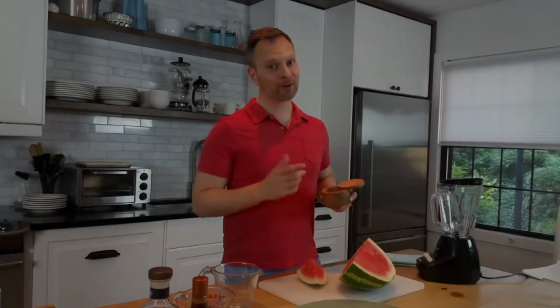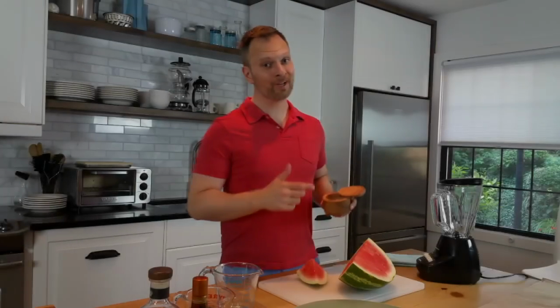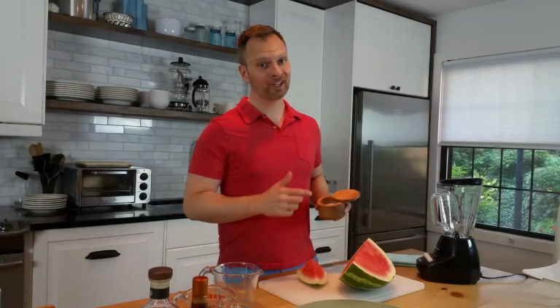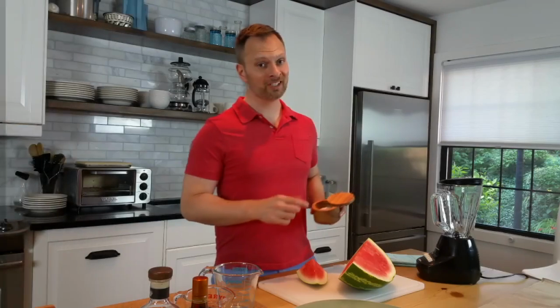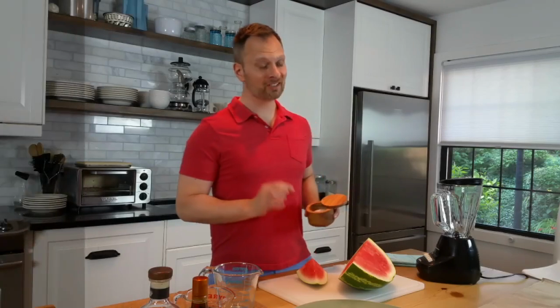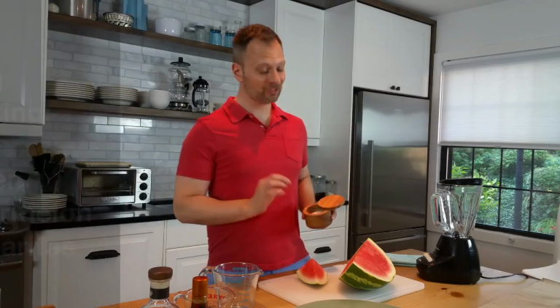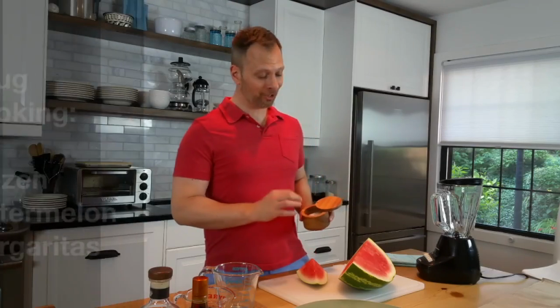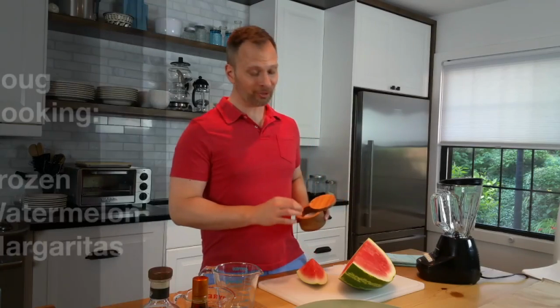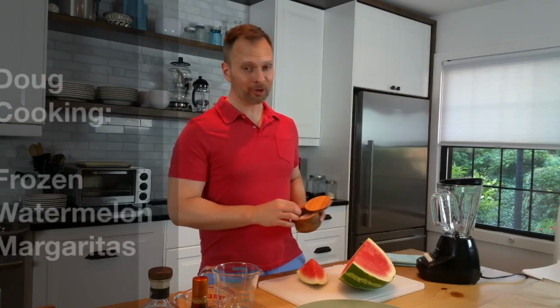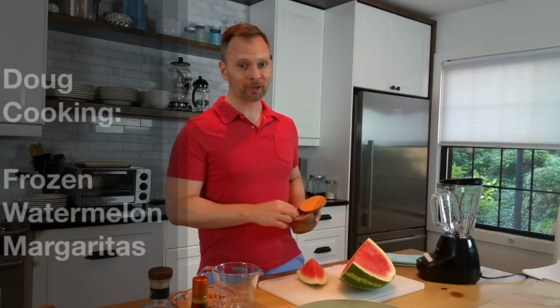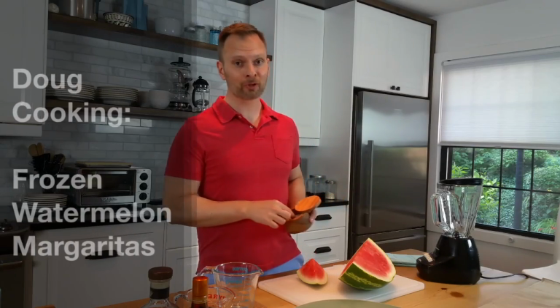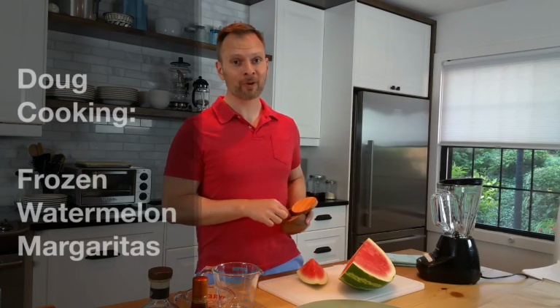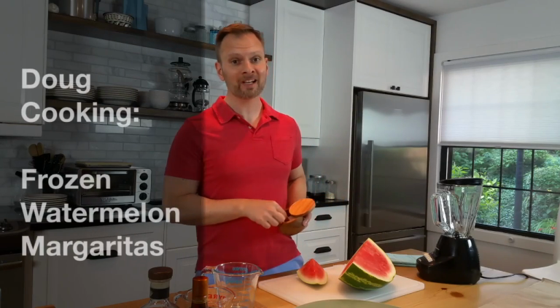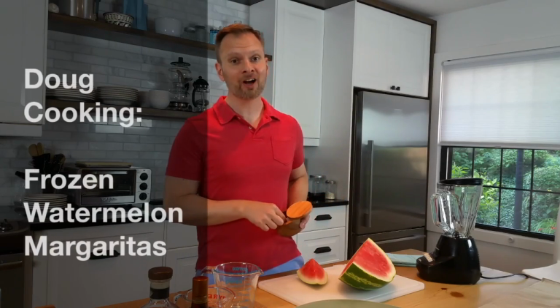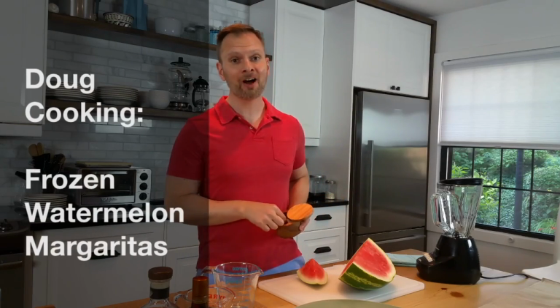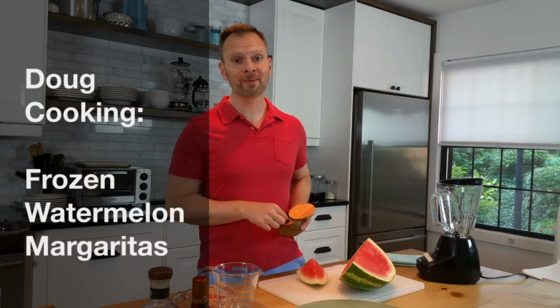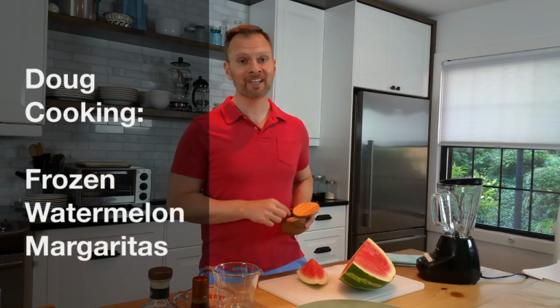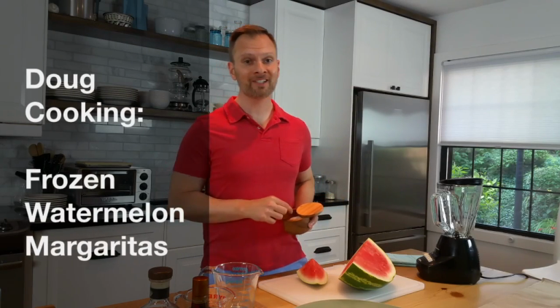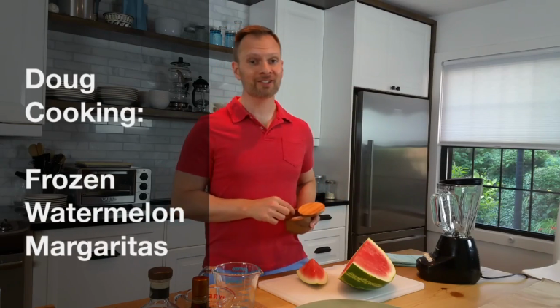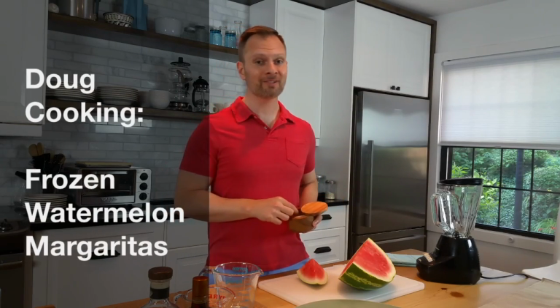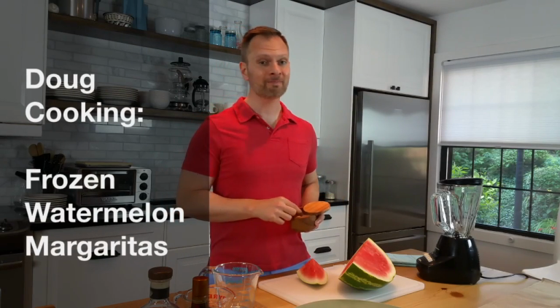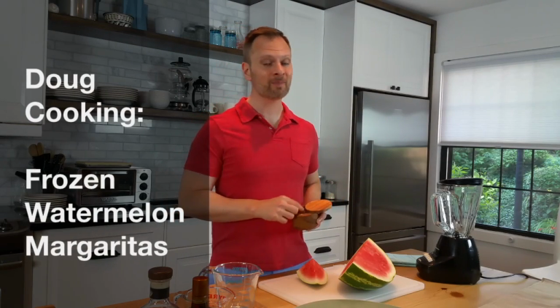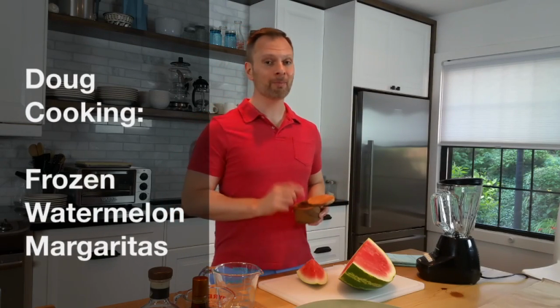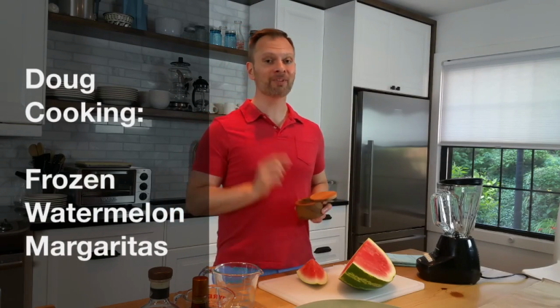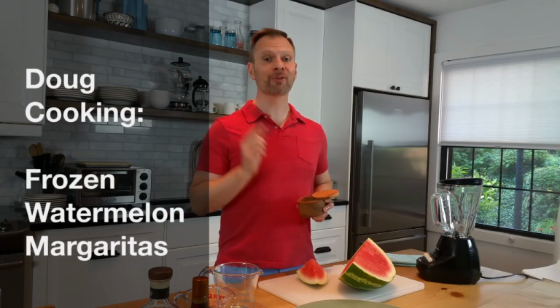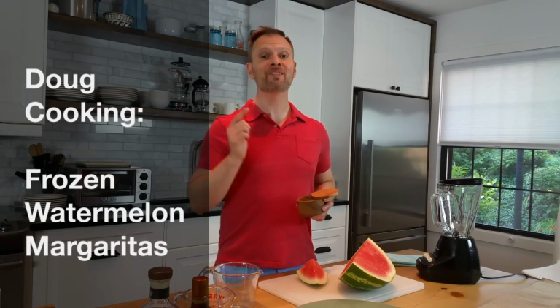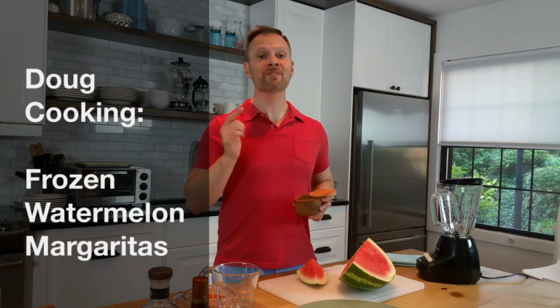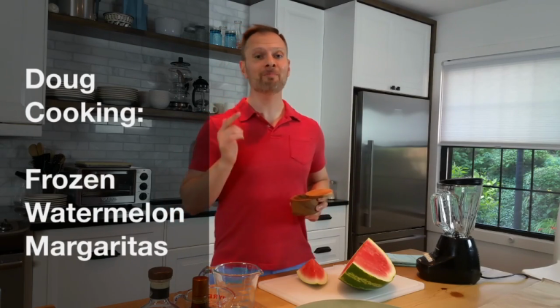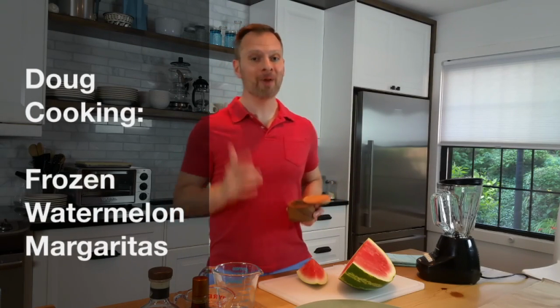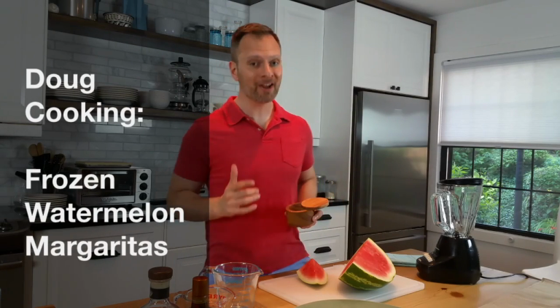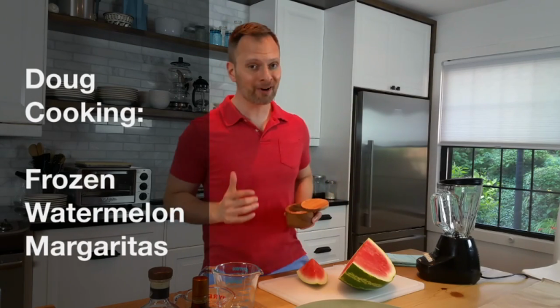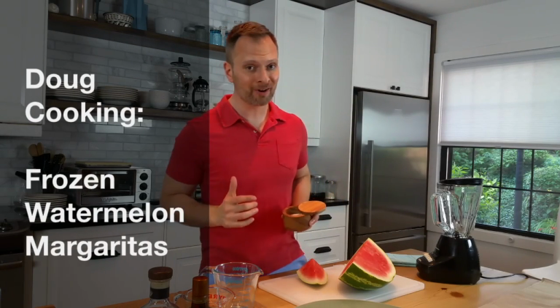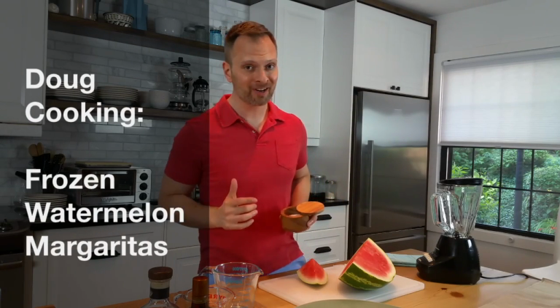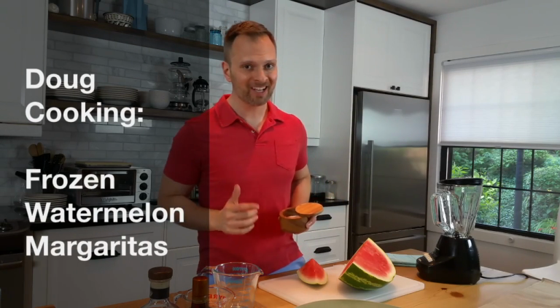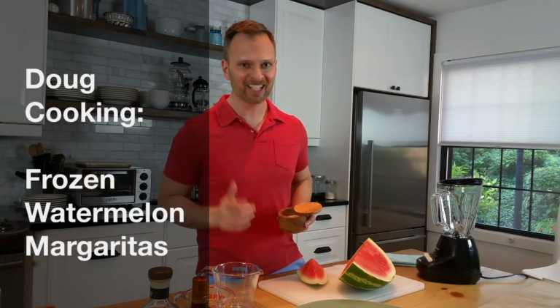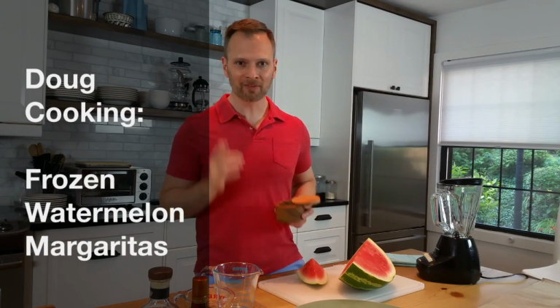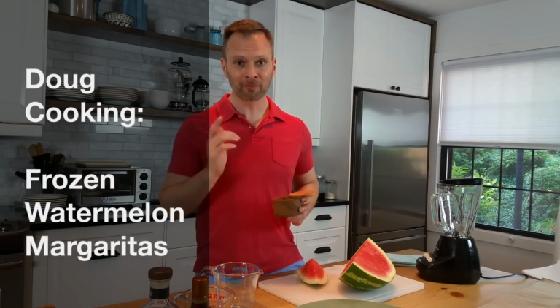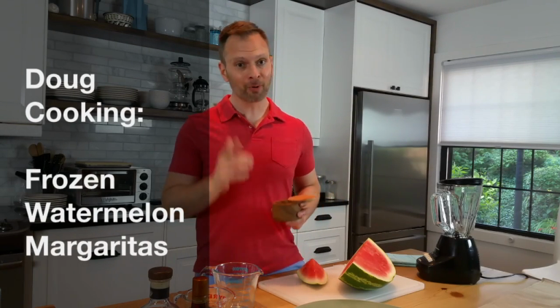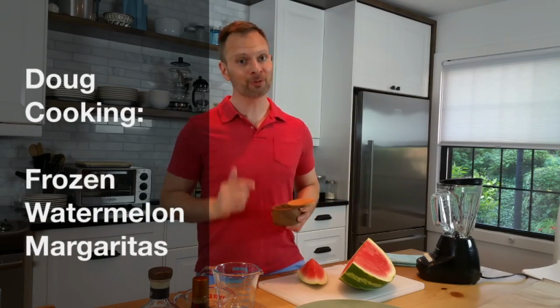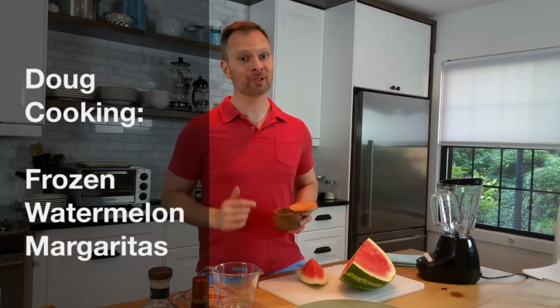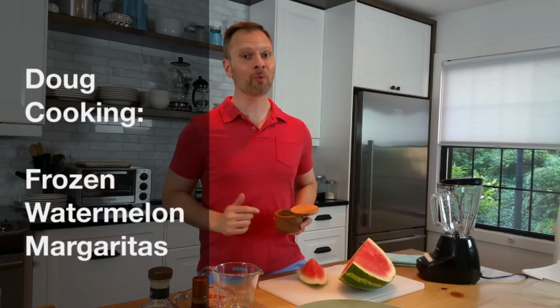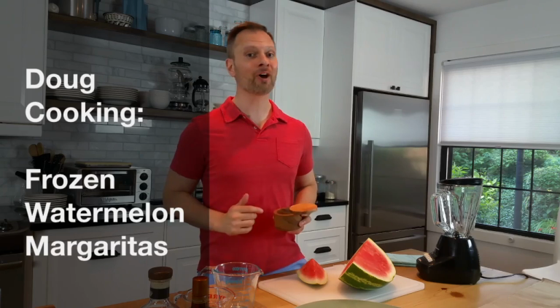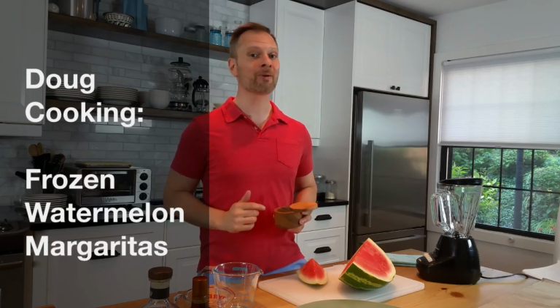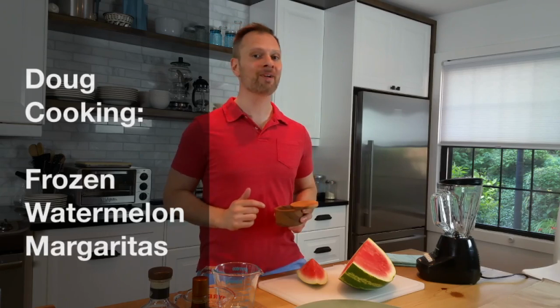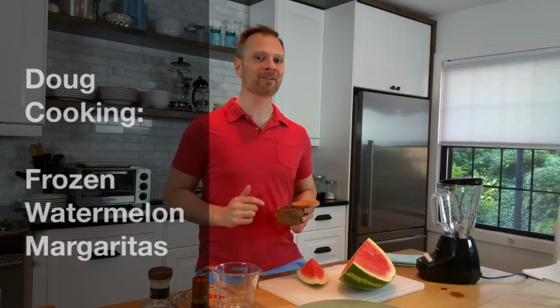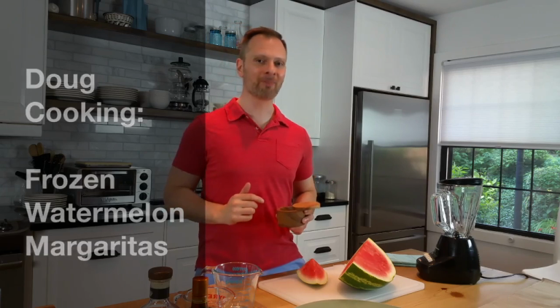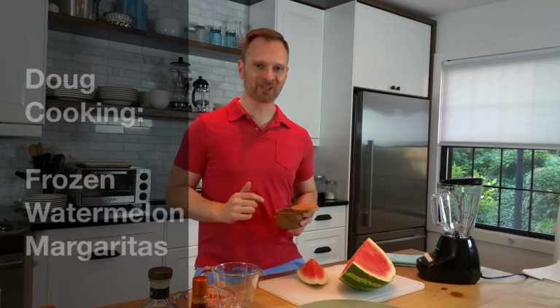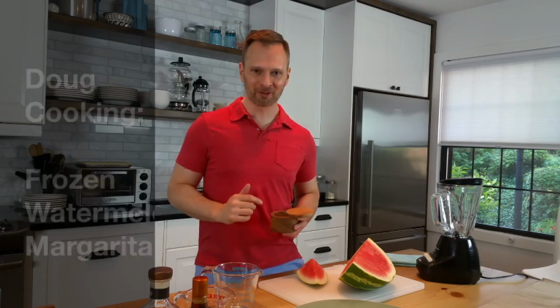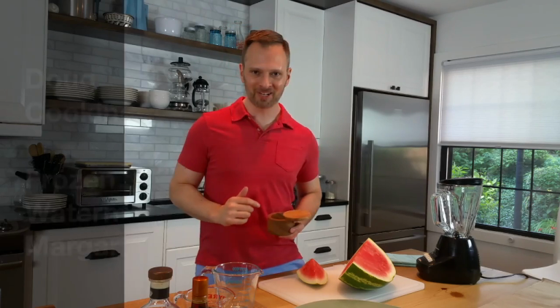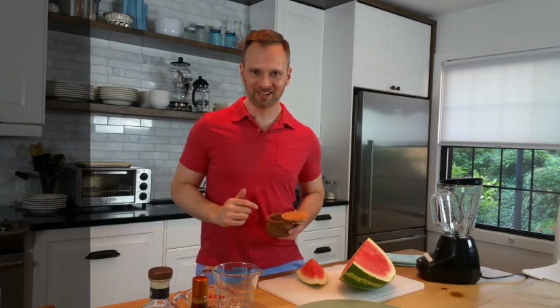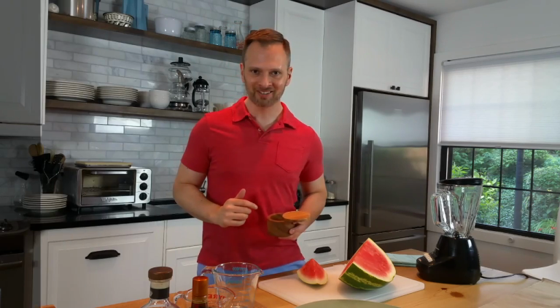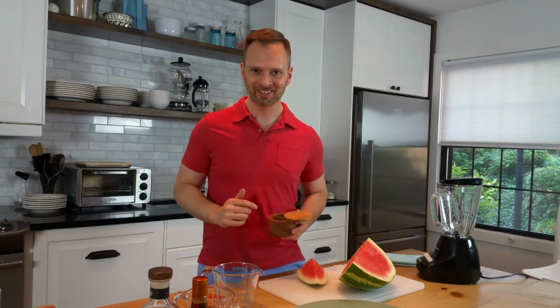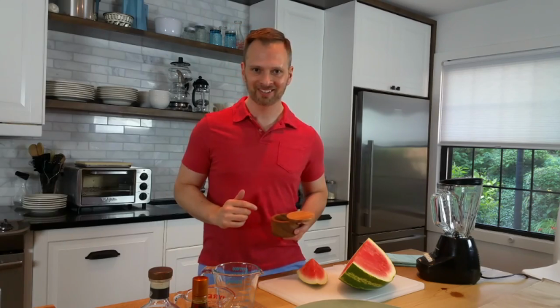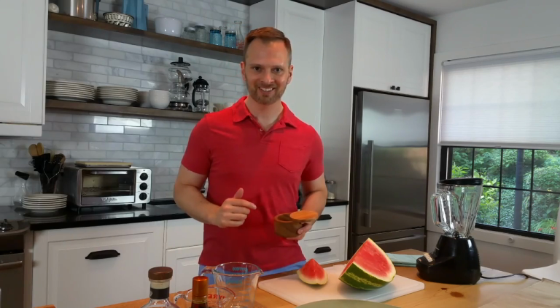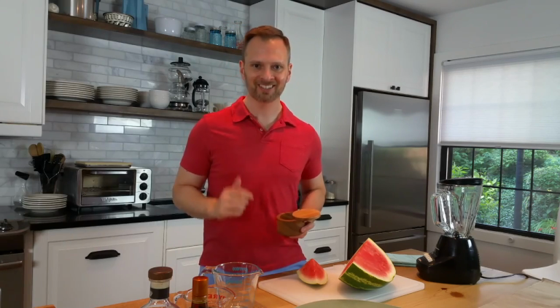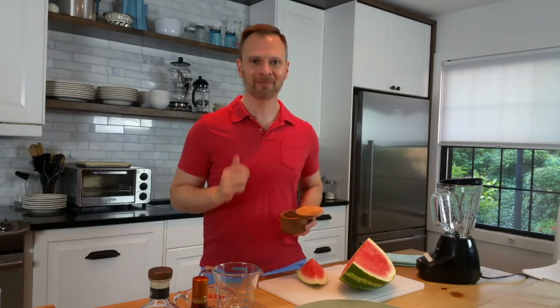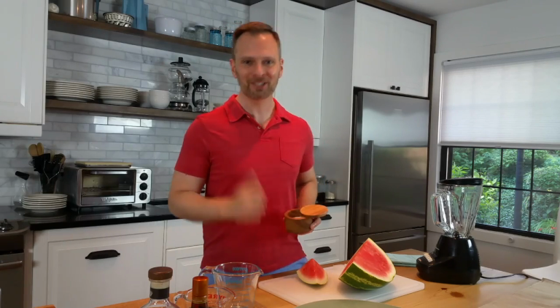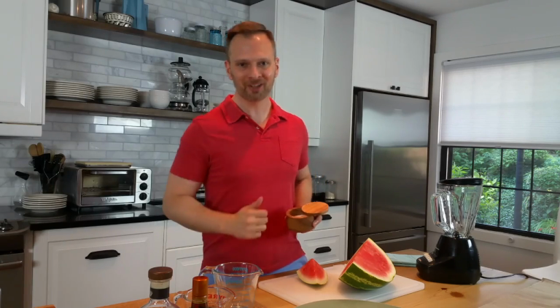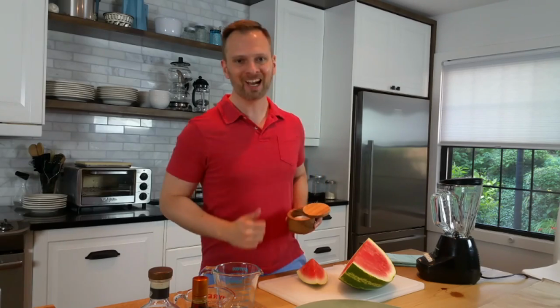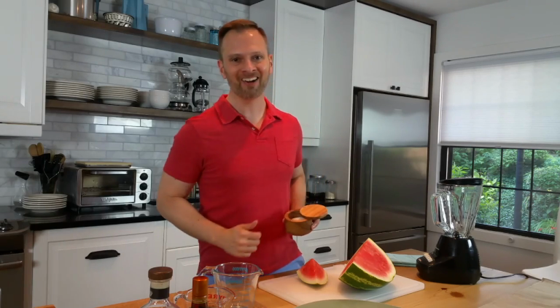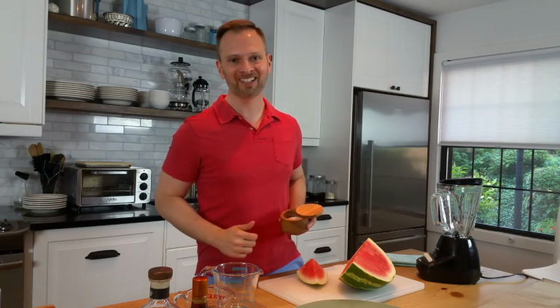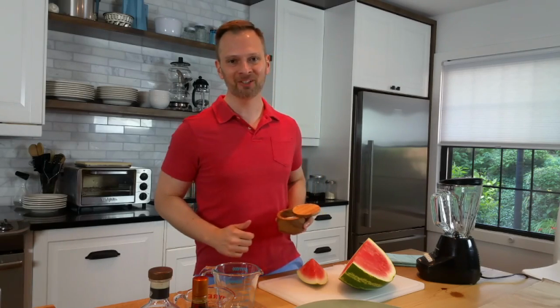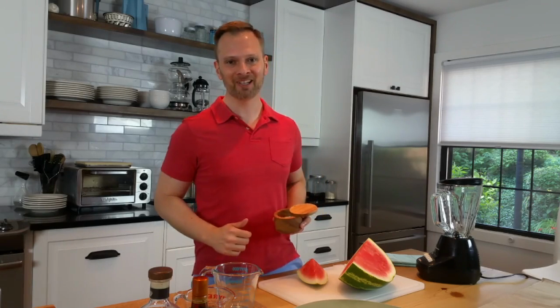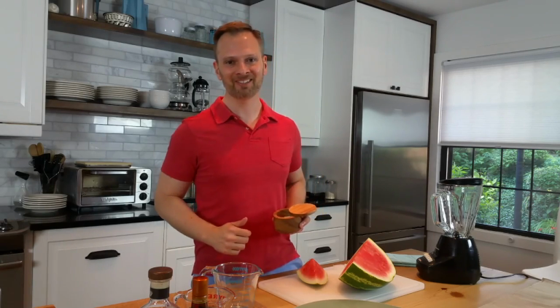Watermelon and salt are a great combination, but they're even better as a frozen watermelon margarita. Let me show you how I do it.